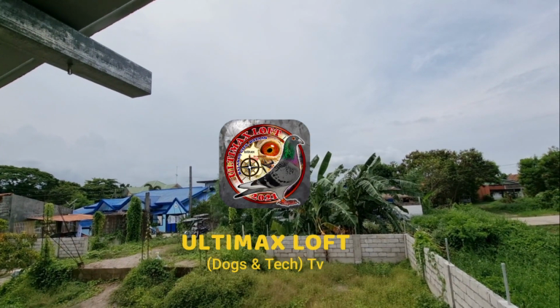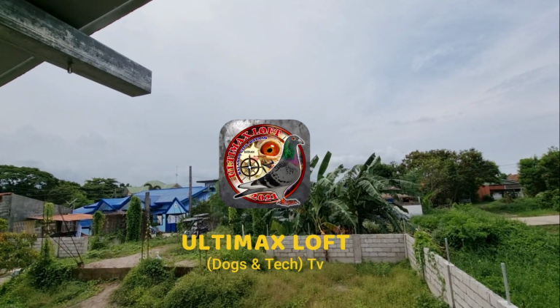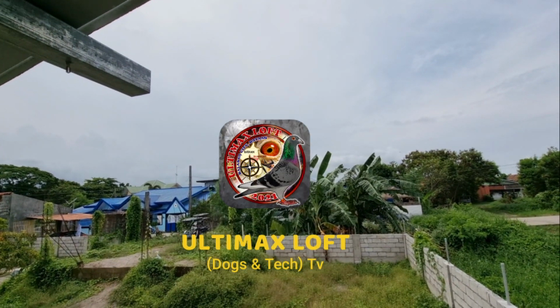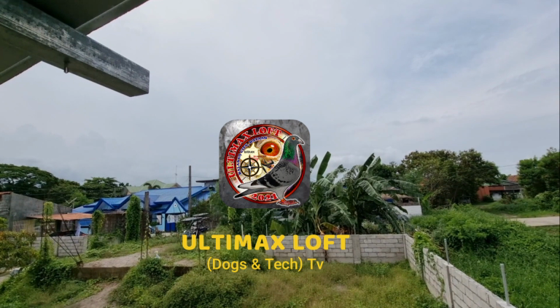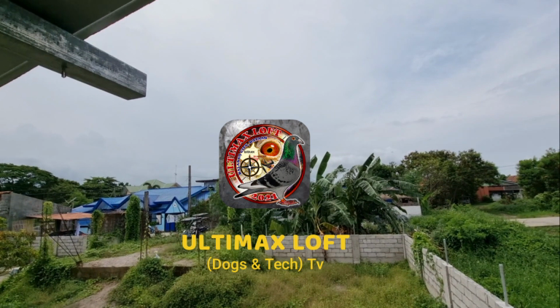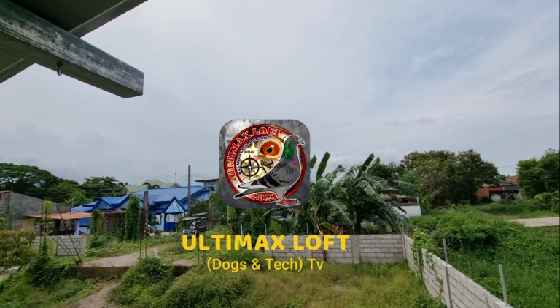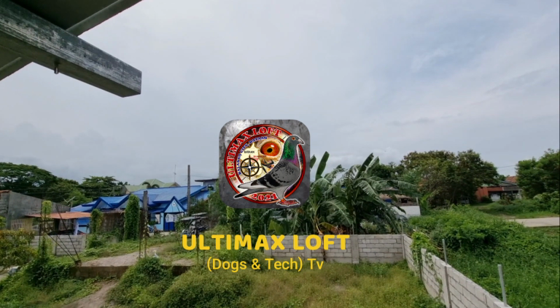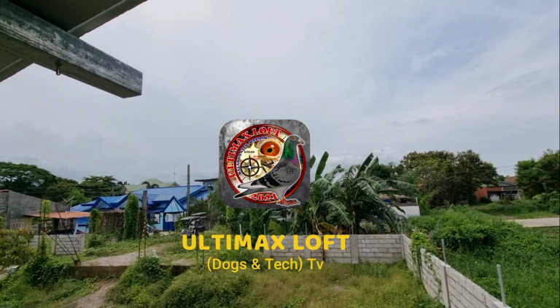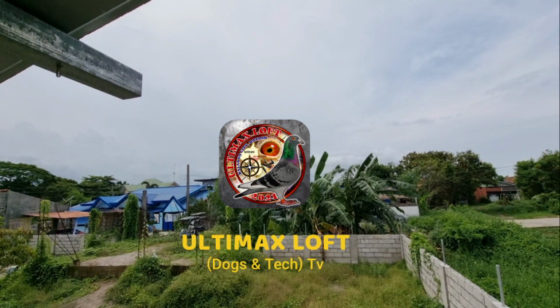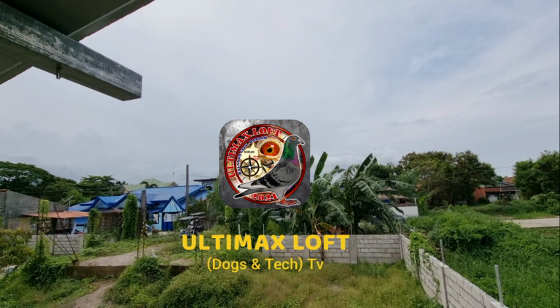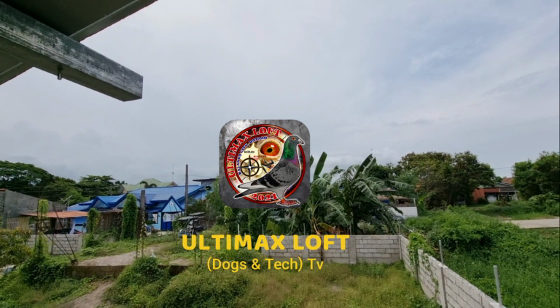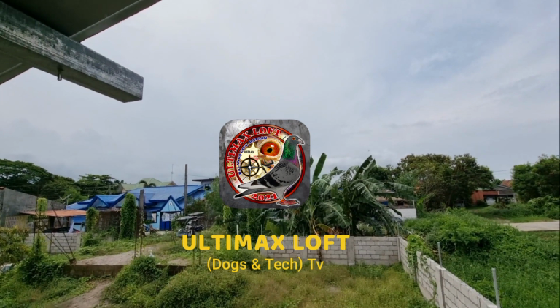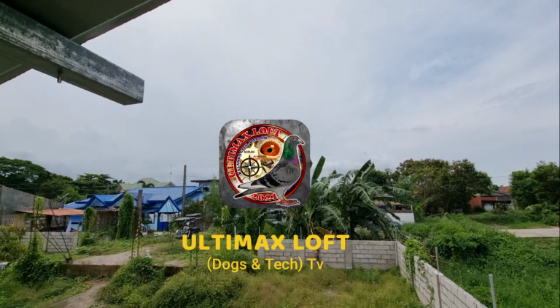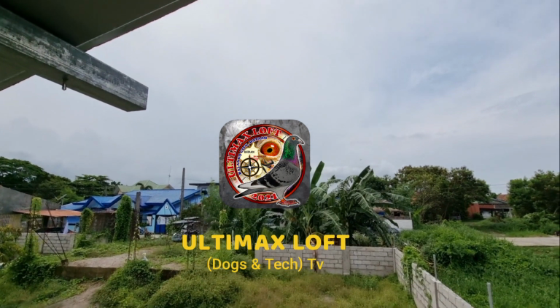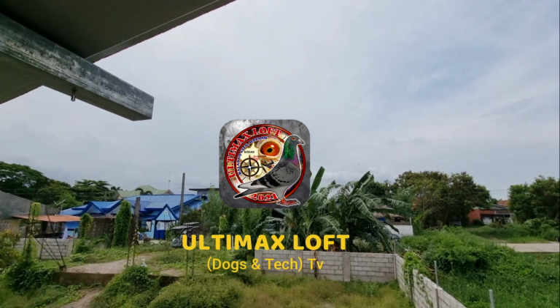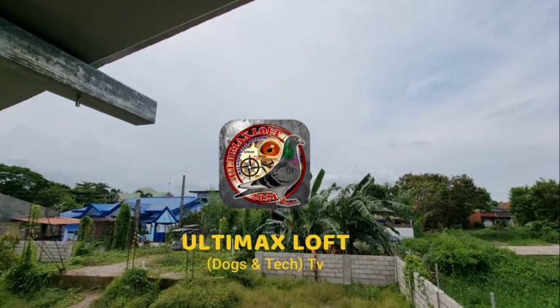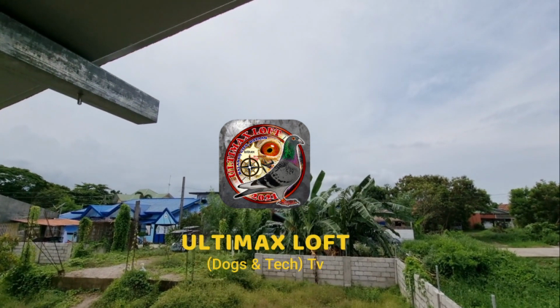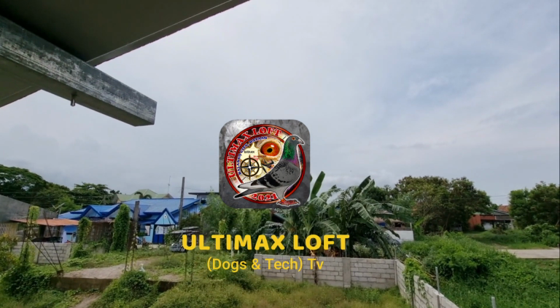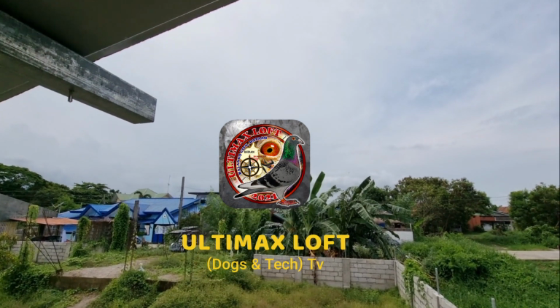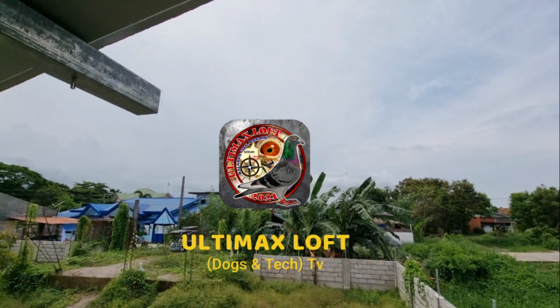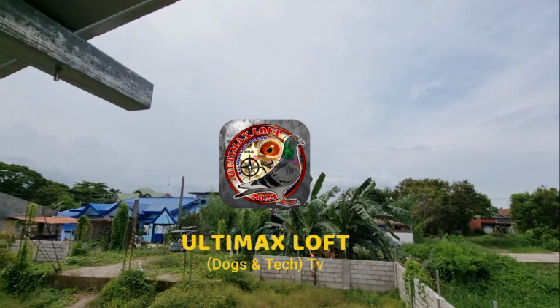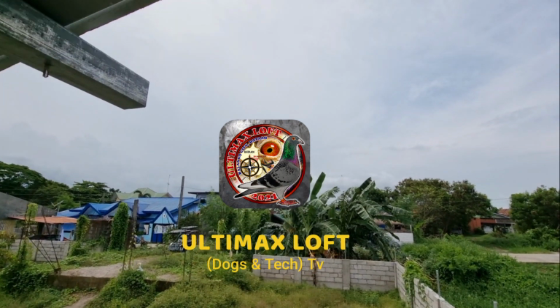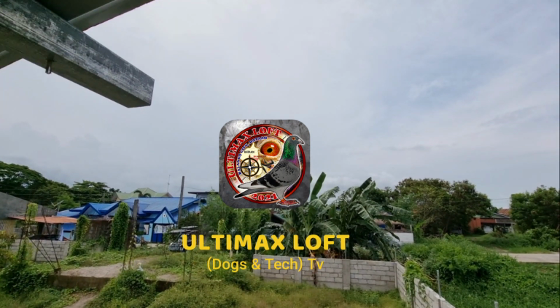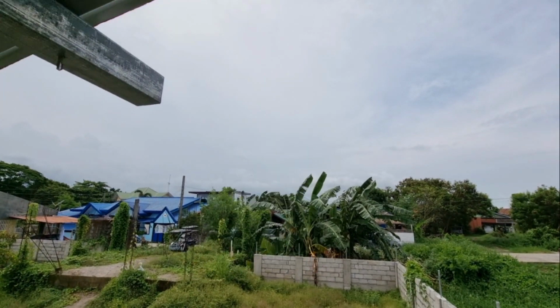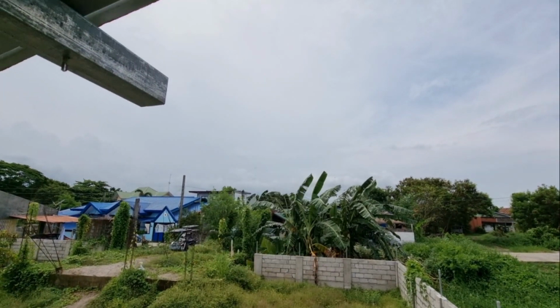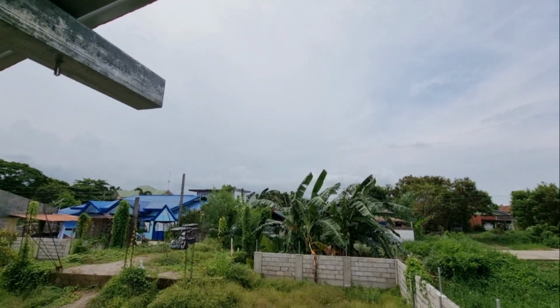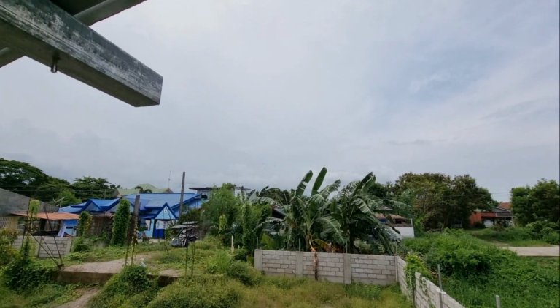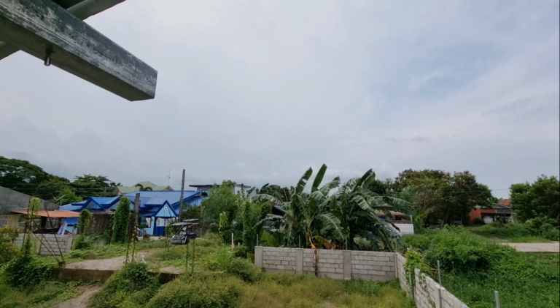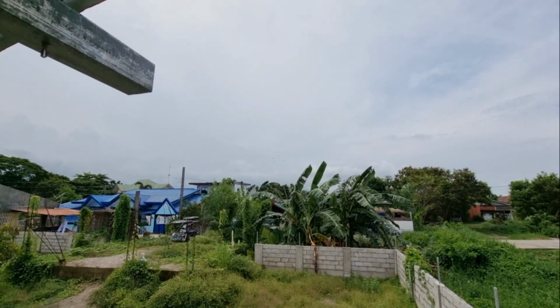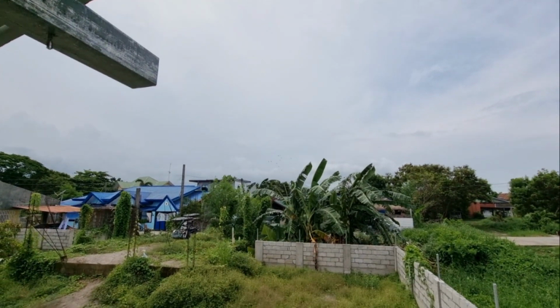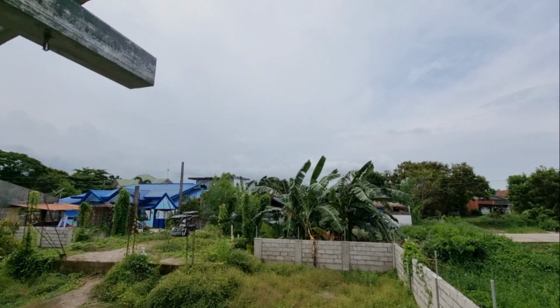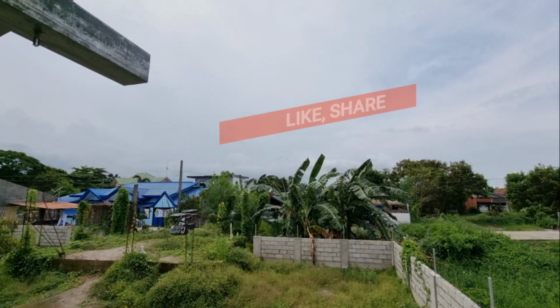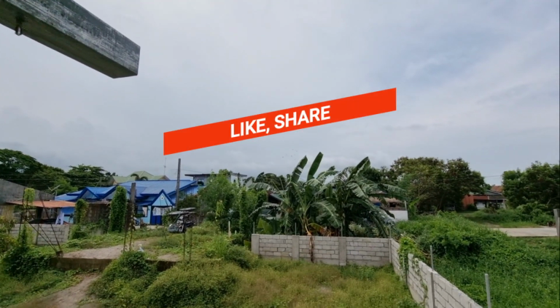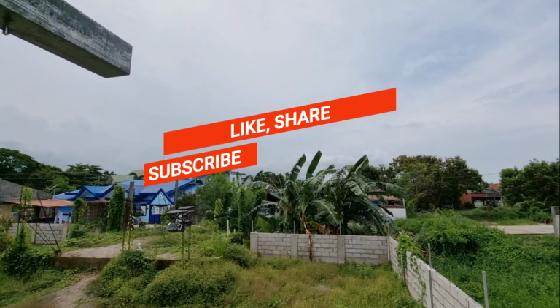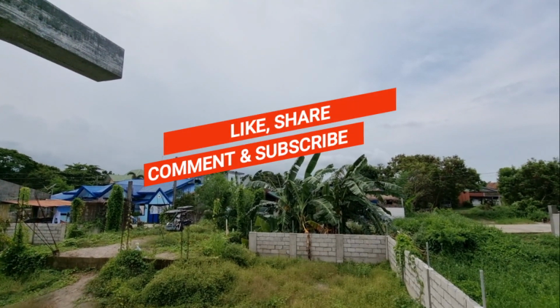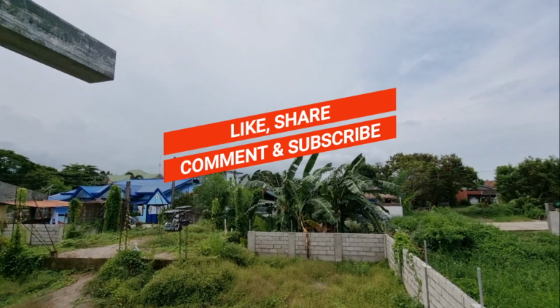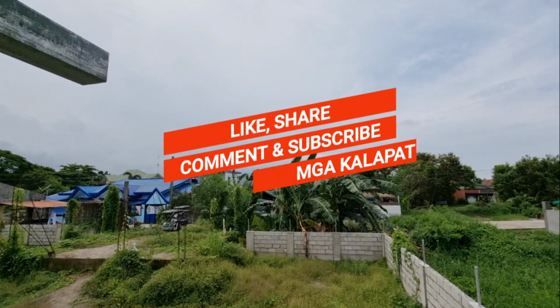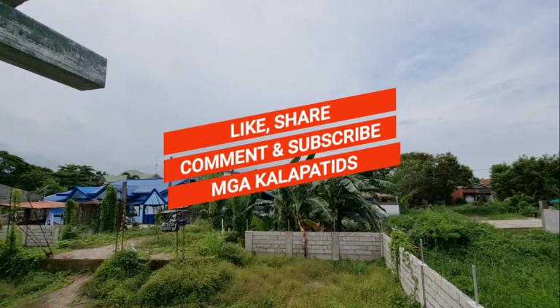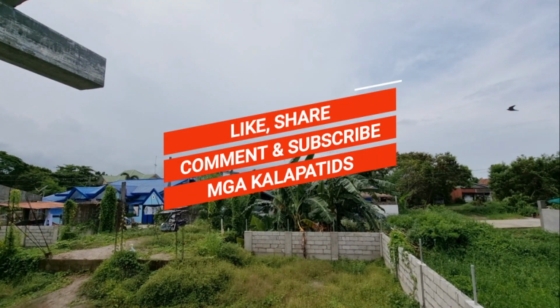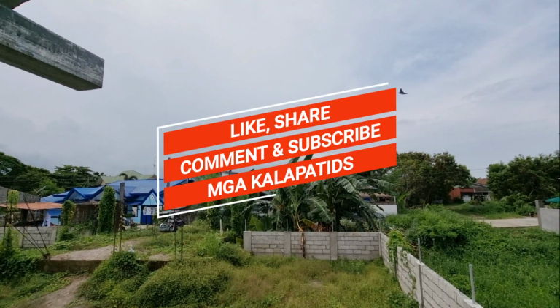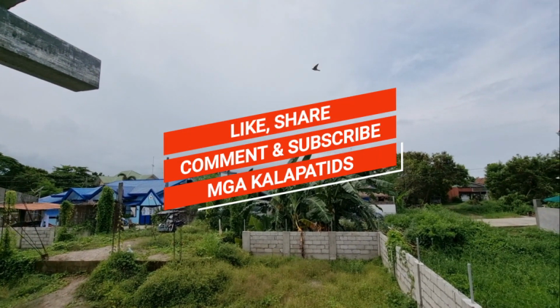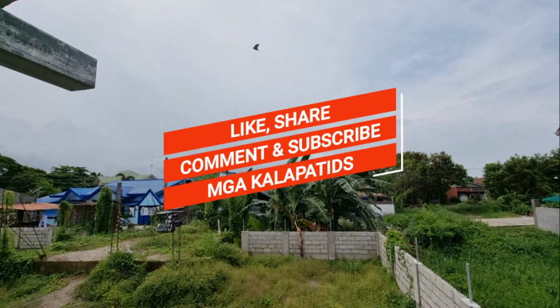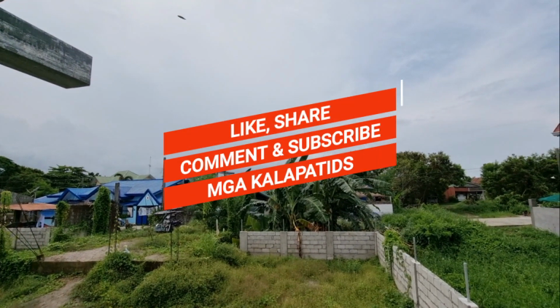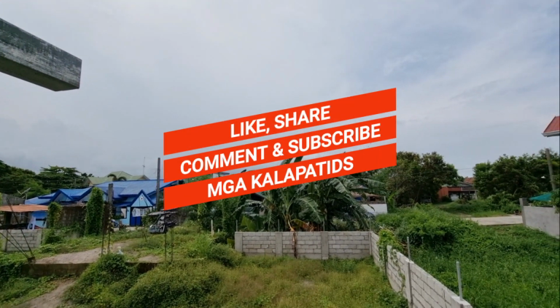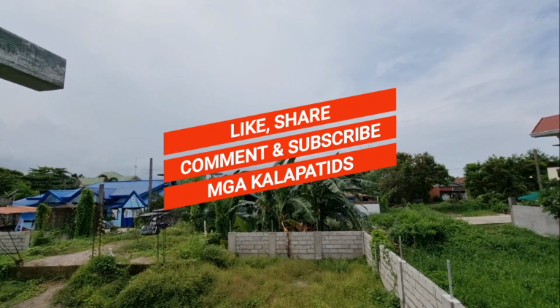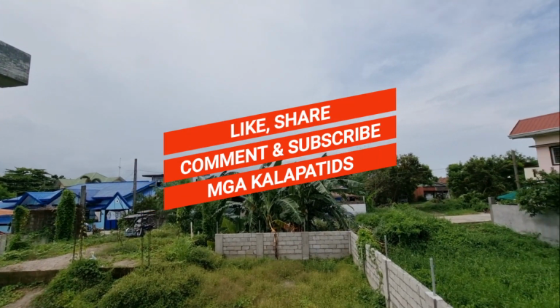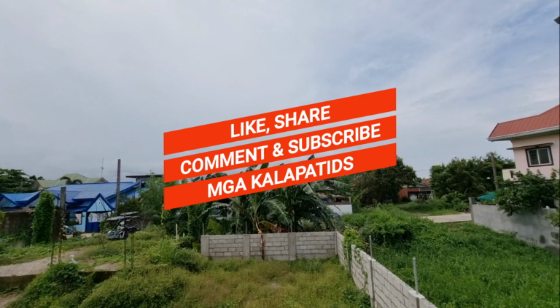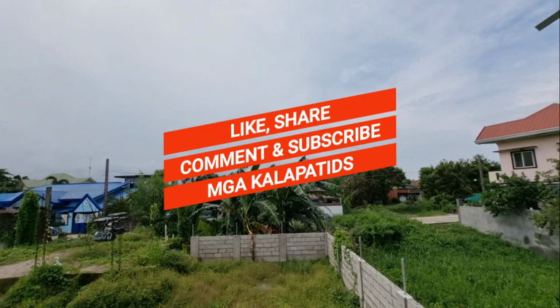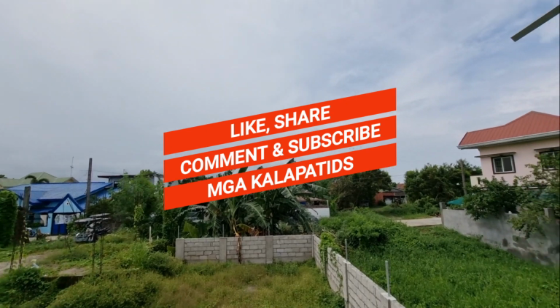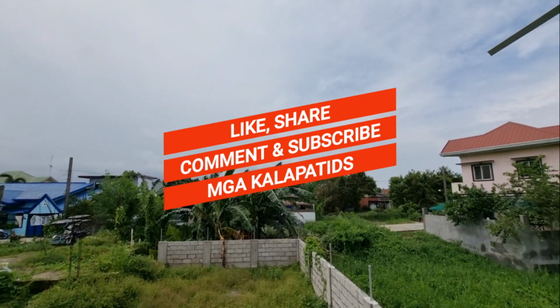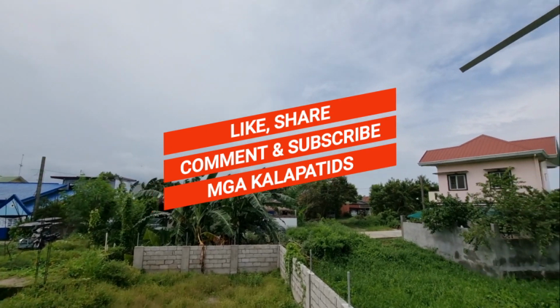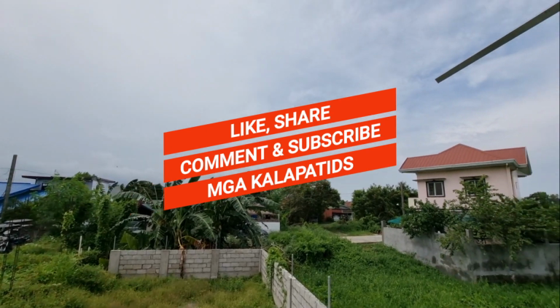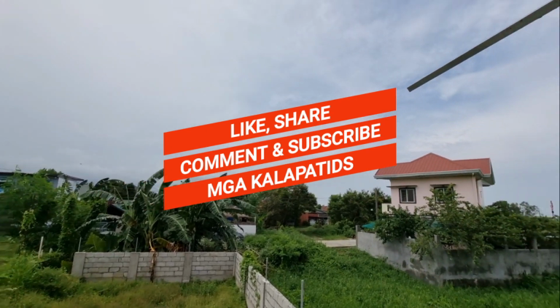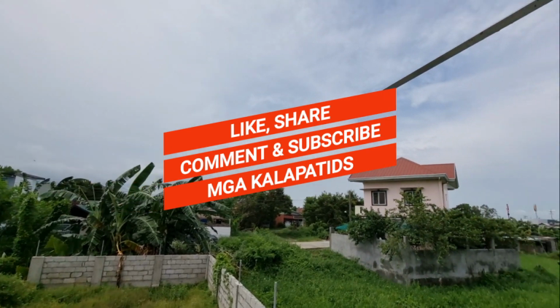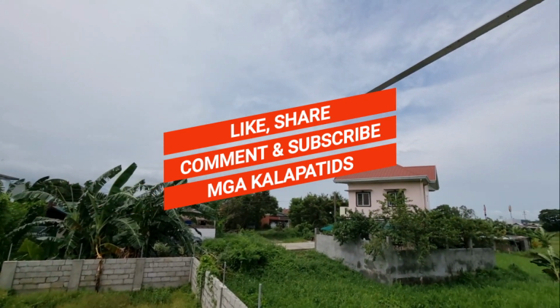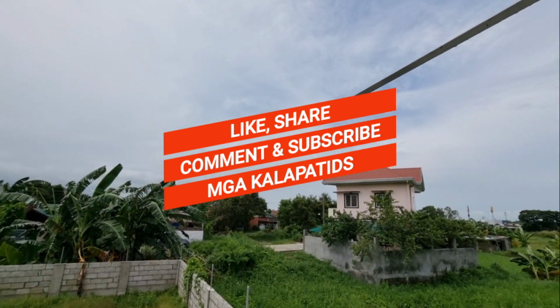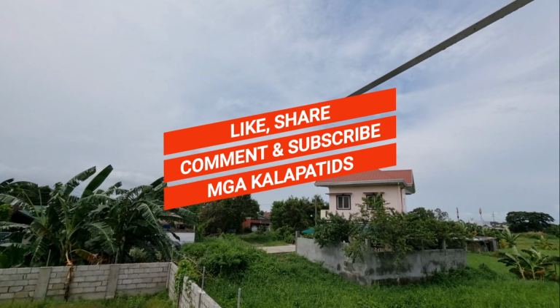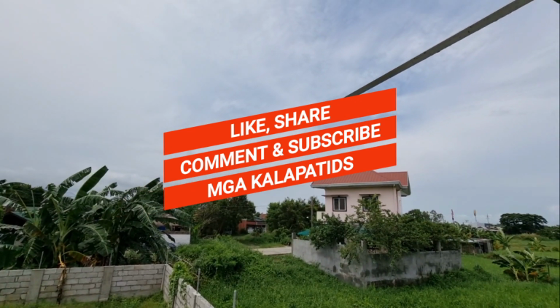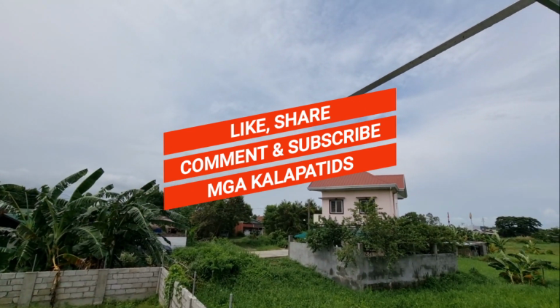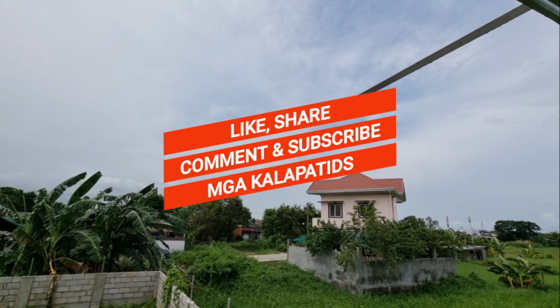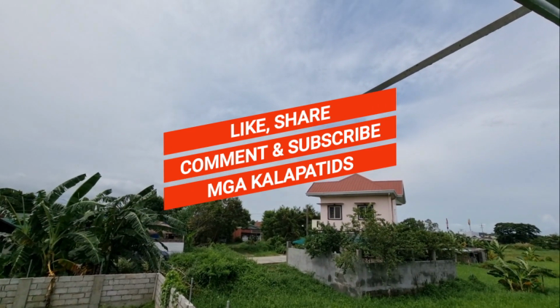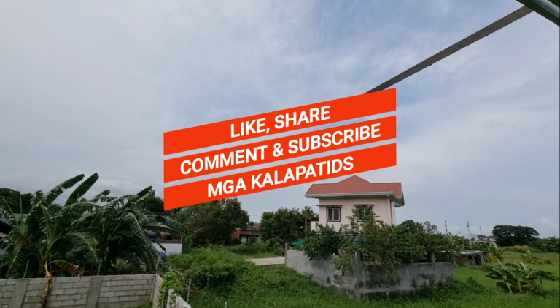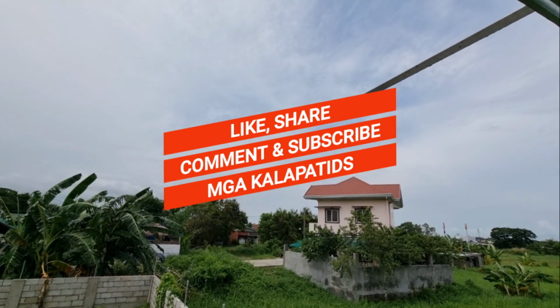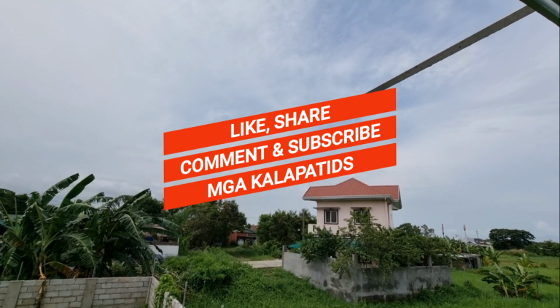May dagit sila puti — ayun na. Ayun sila.